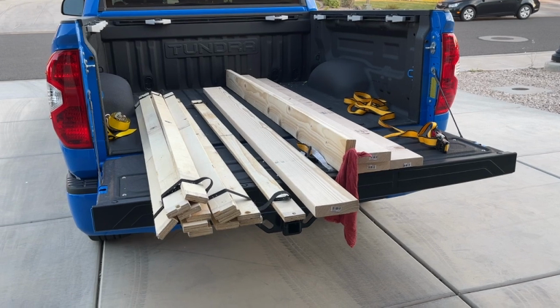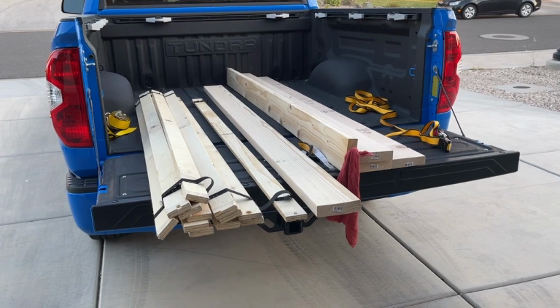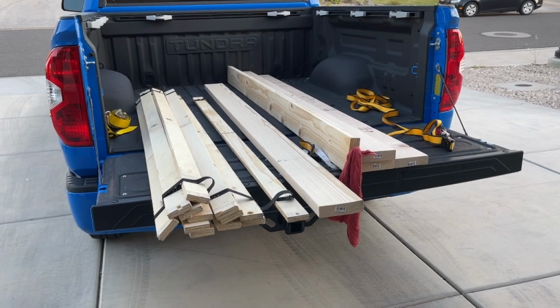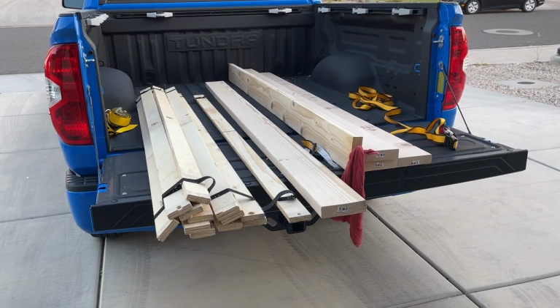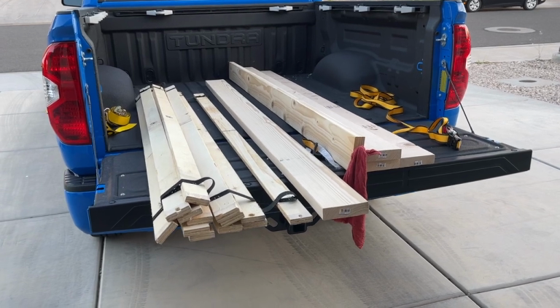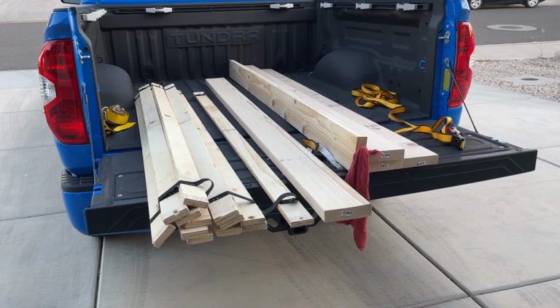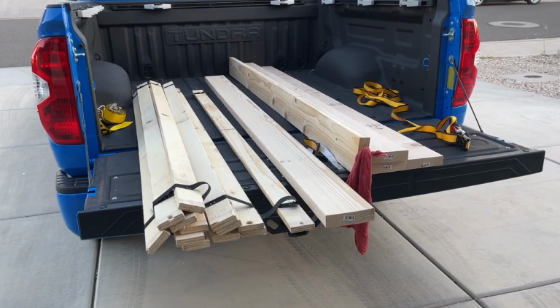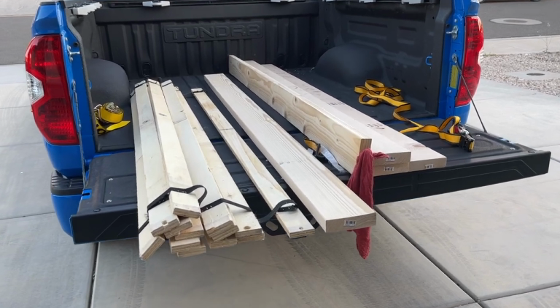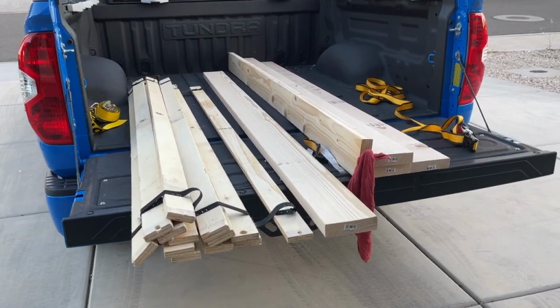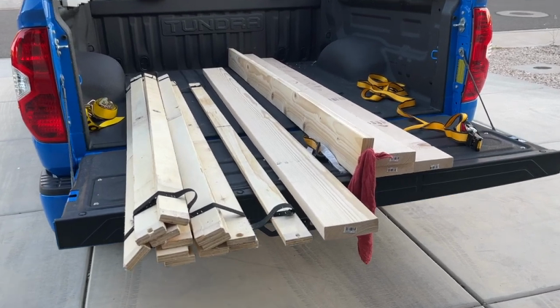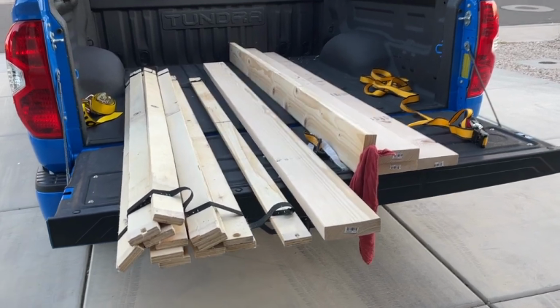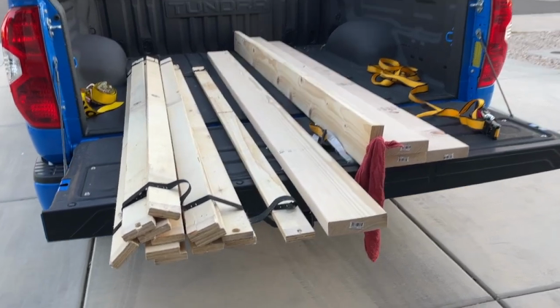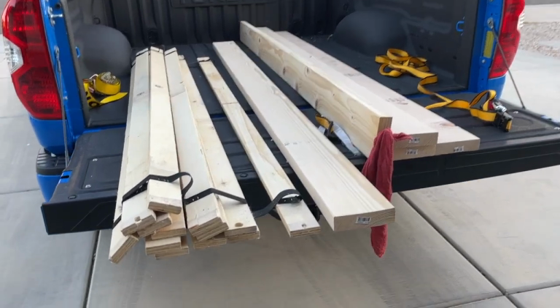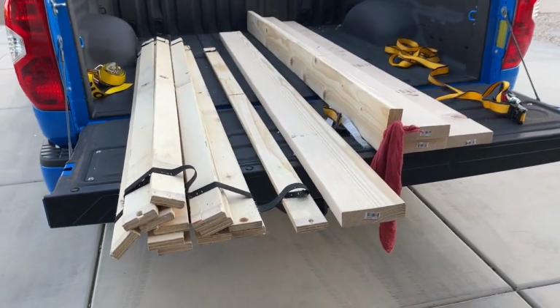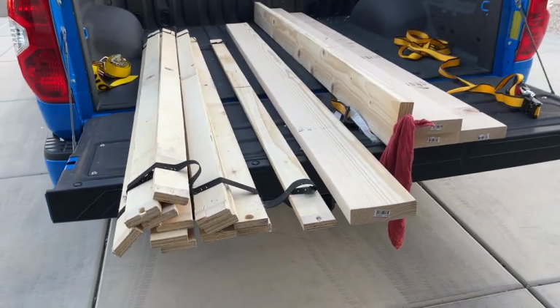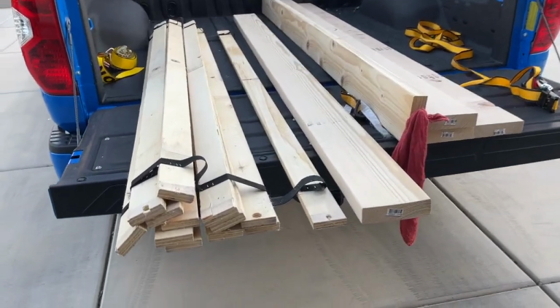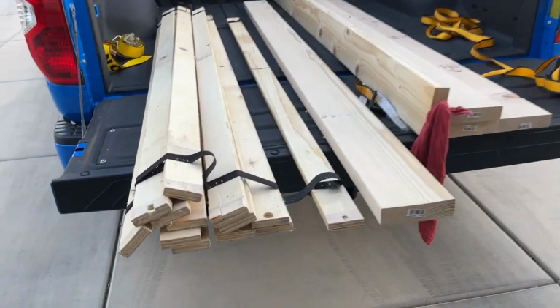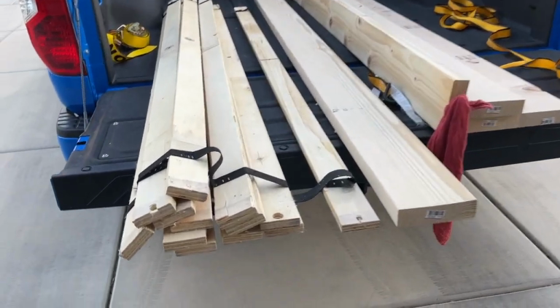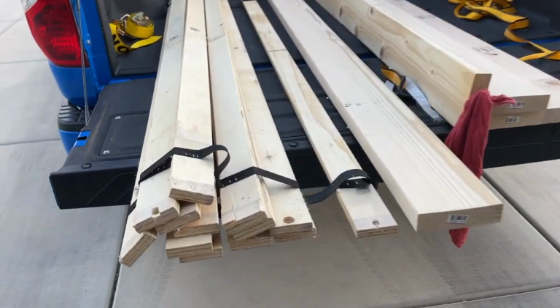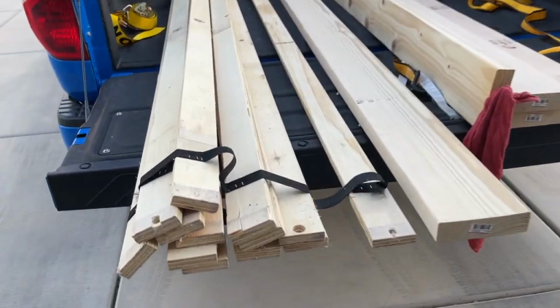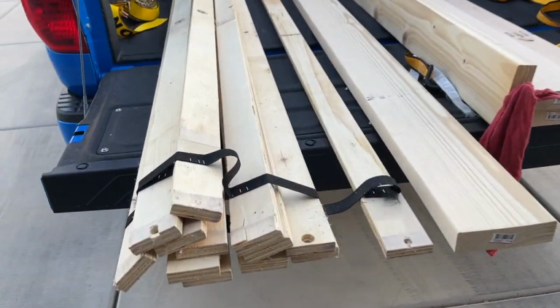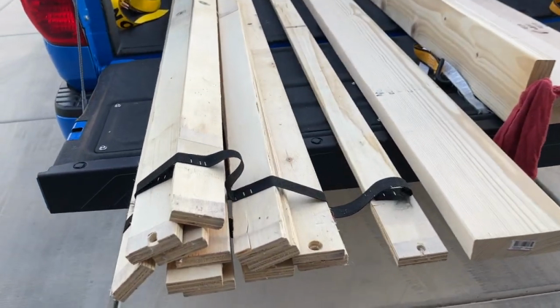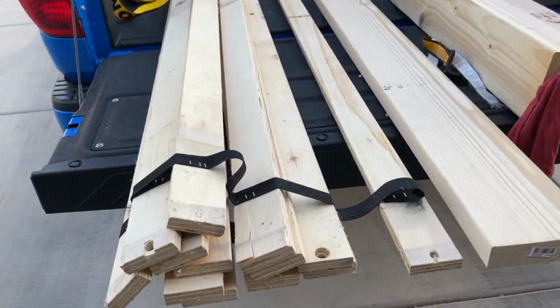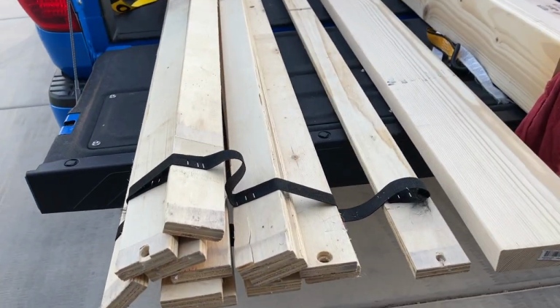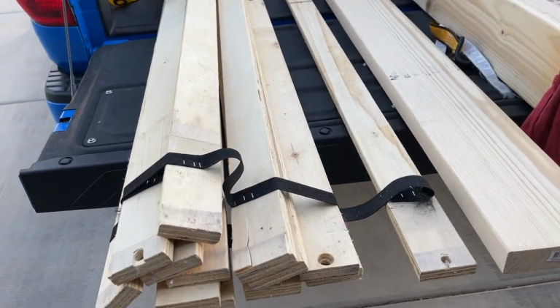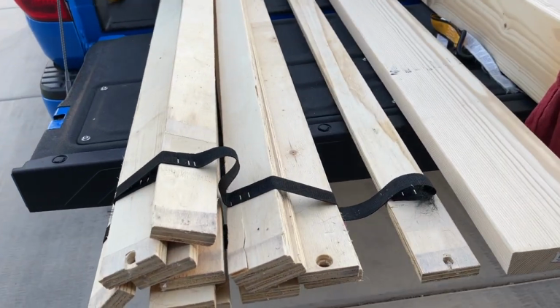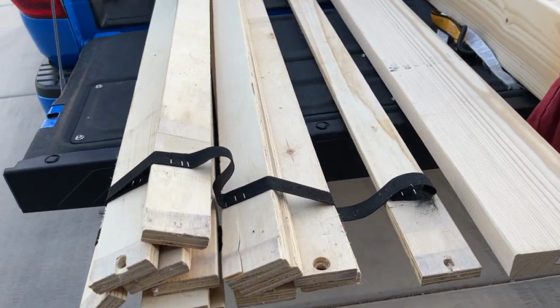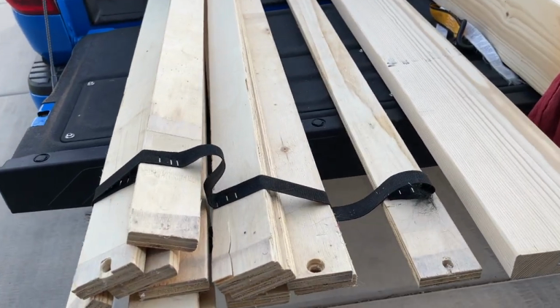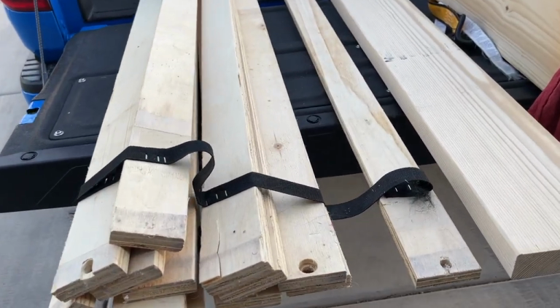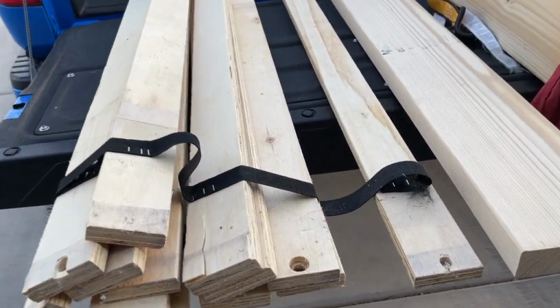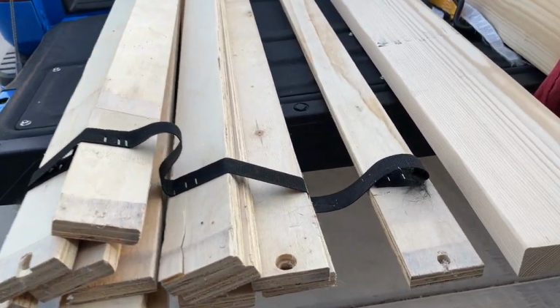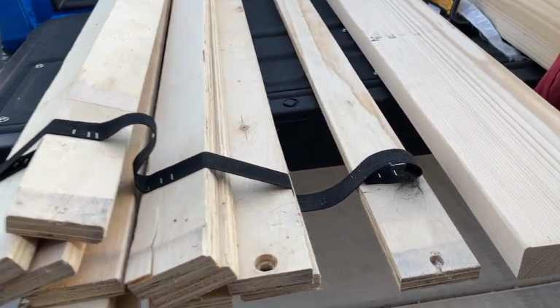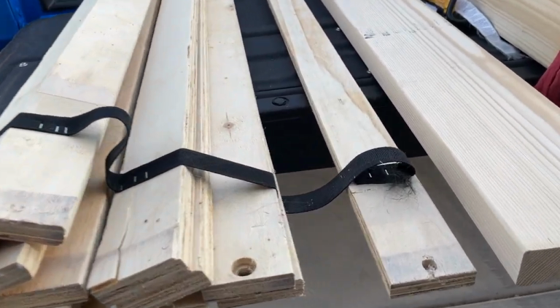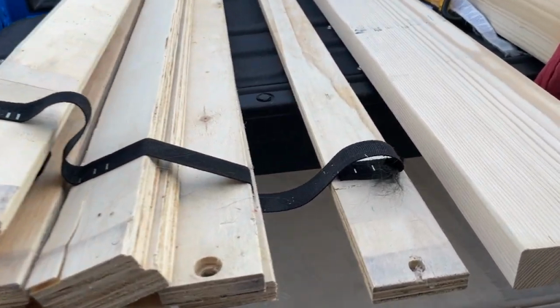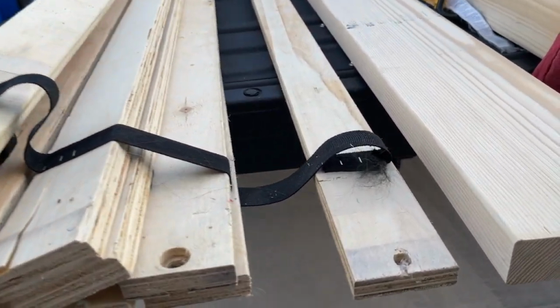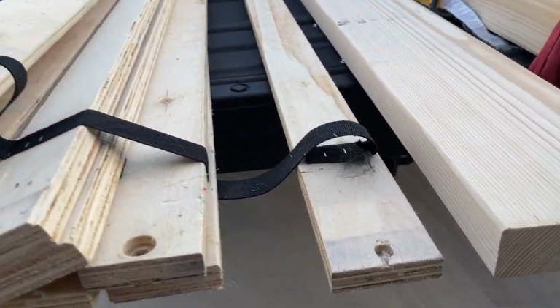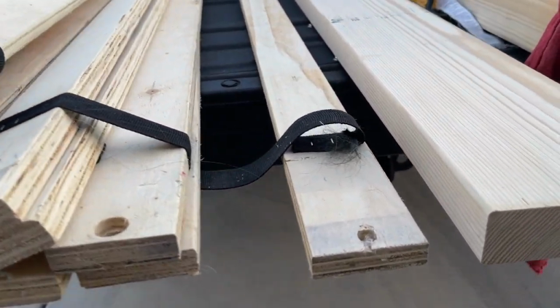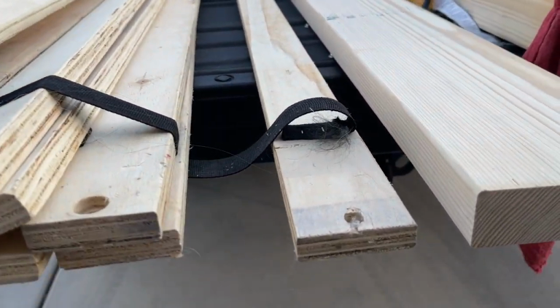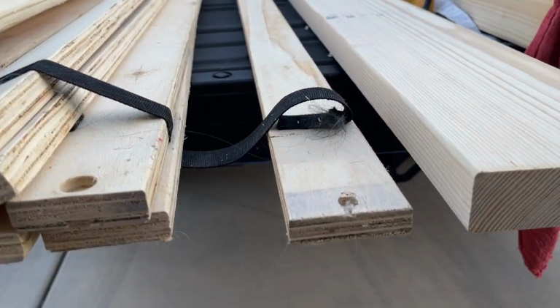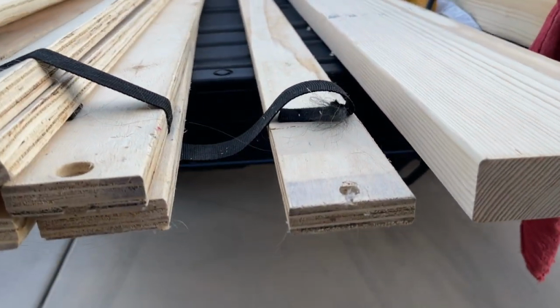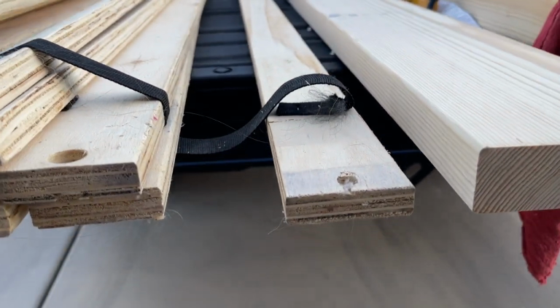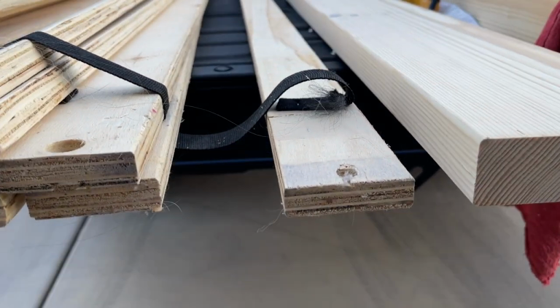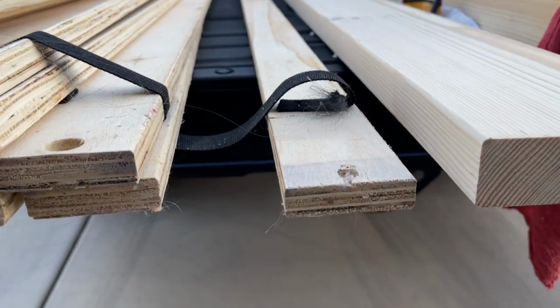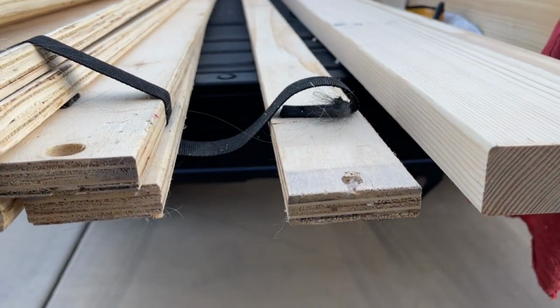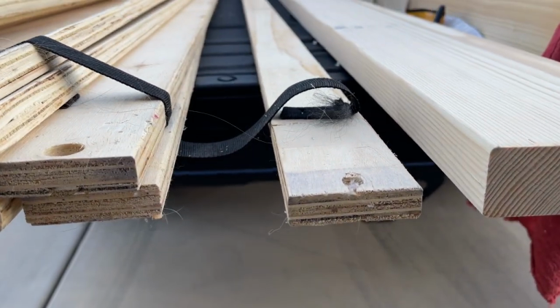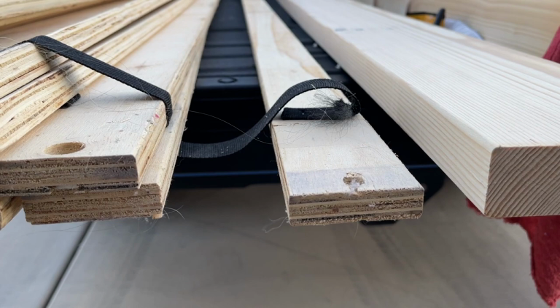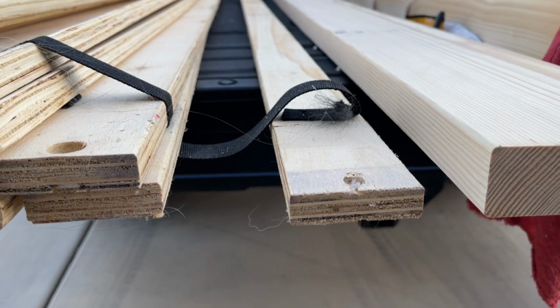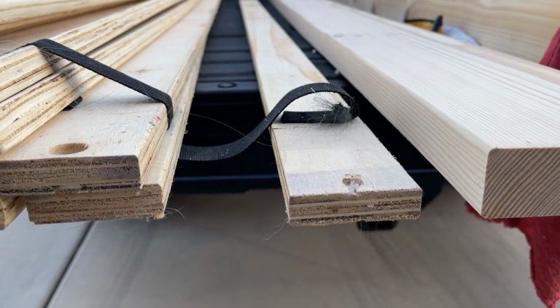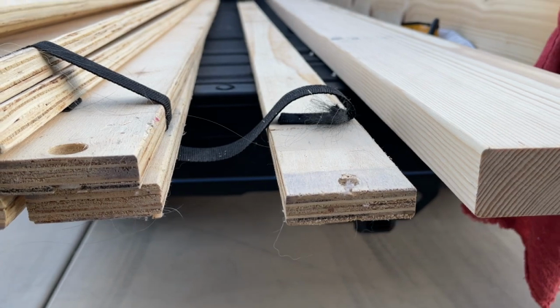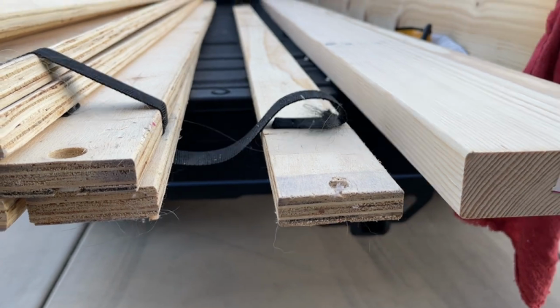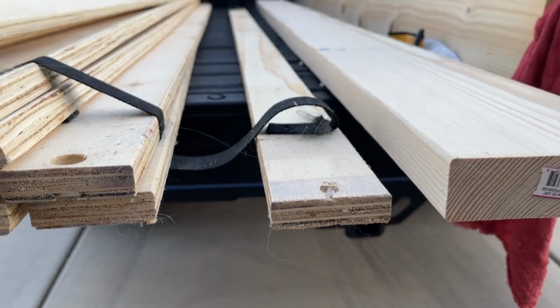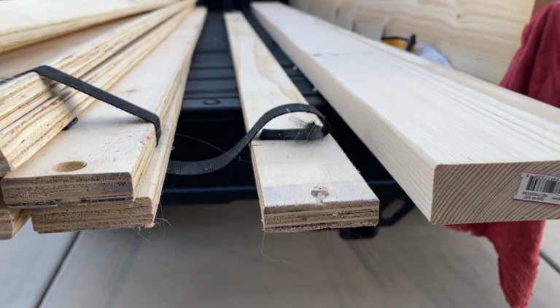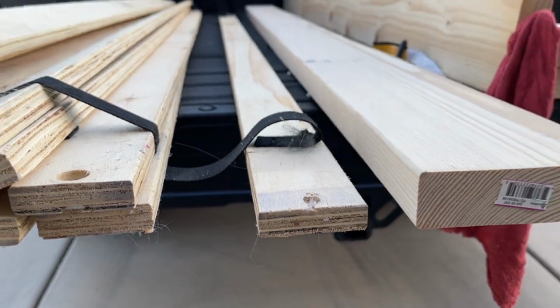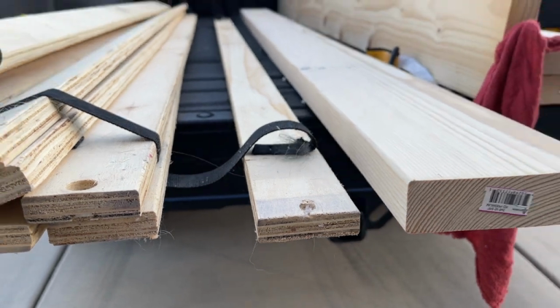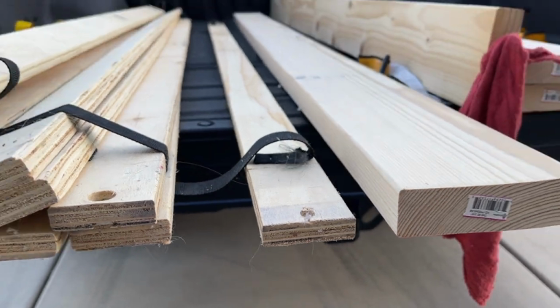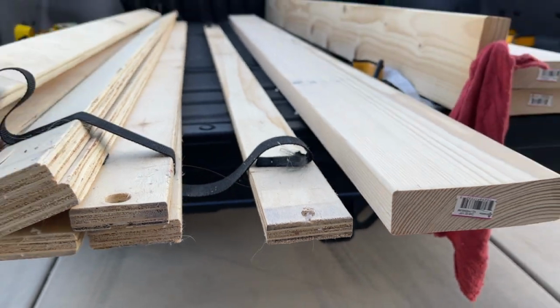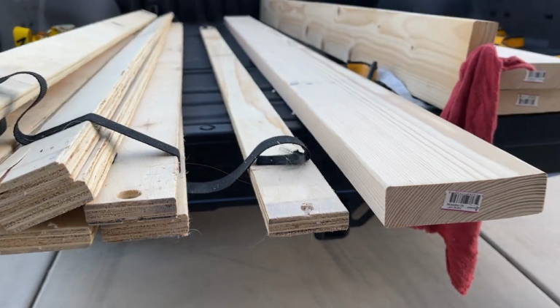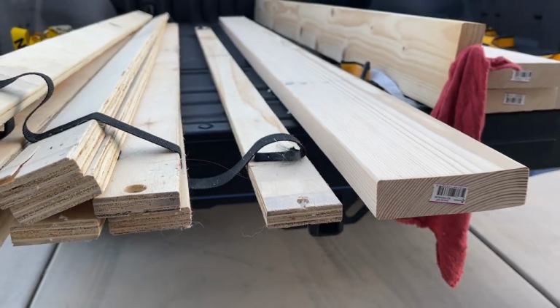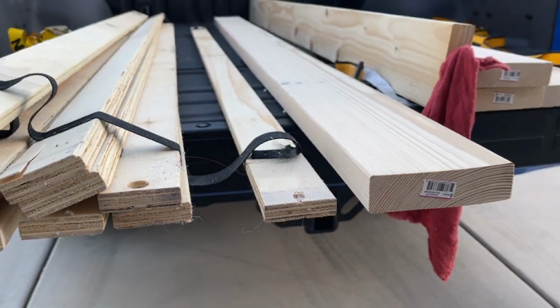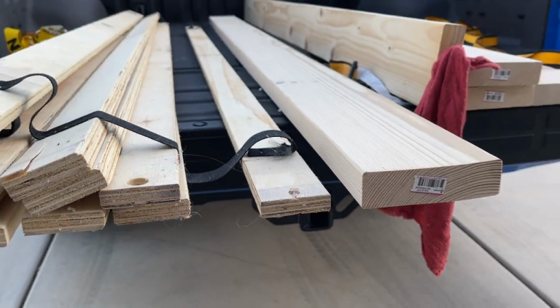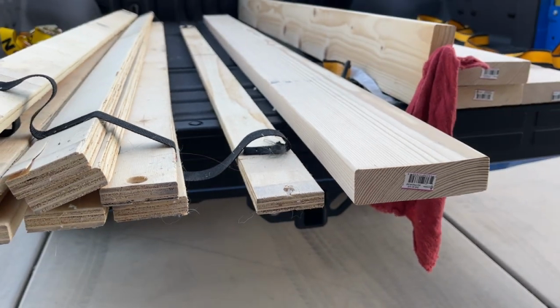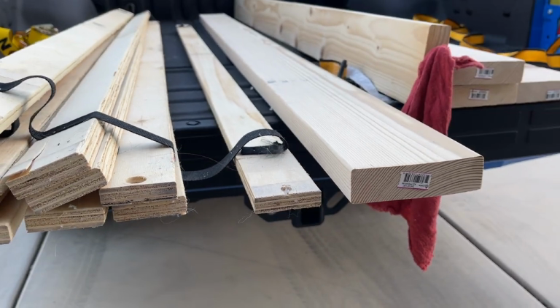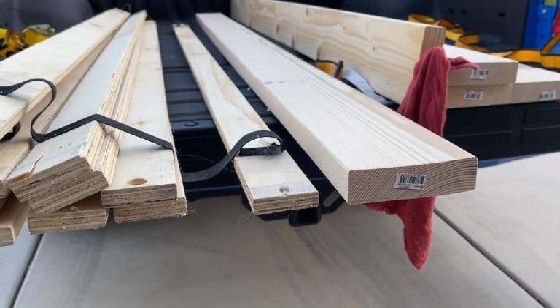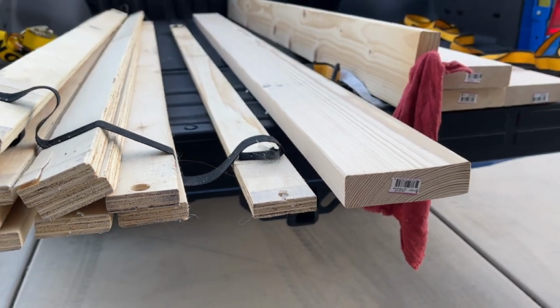Hey guys, Danny Johnson here and today we're going to be replacing the slats for our bed support. This is what the mattress will ultimately be on.